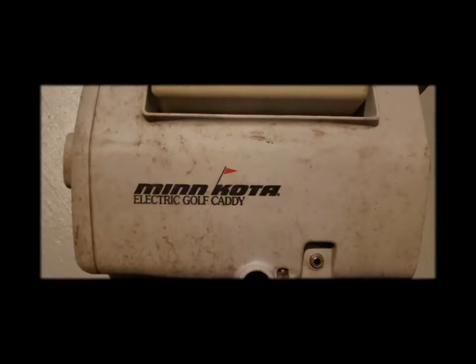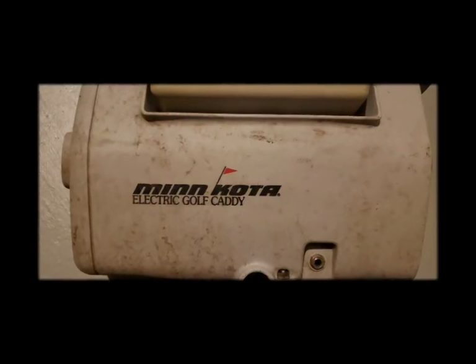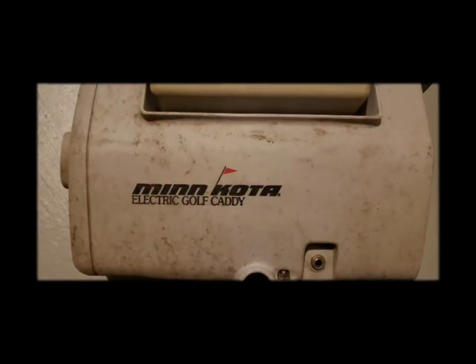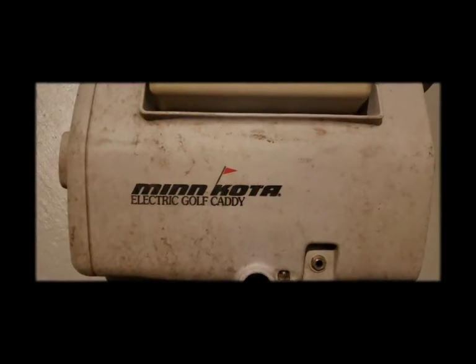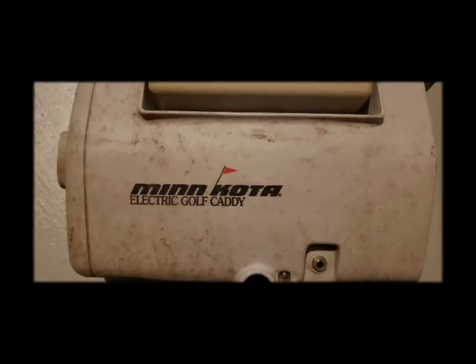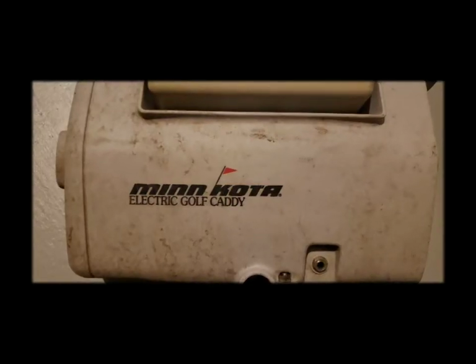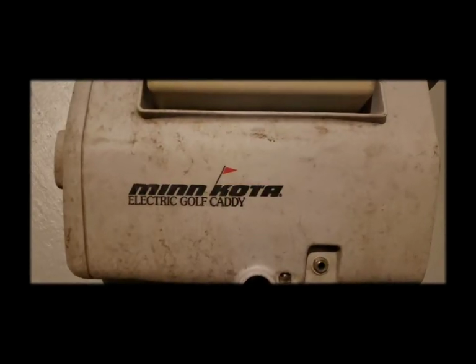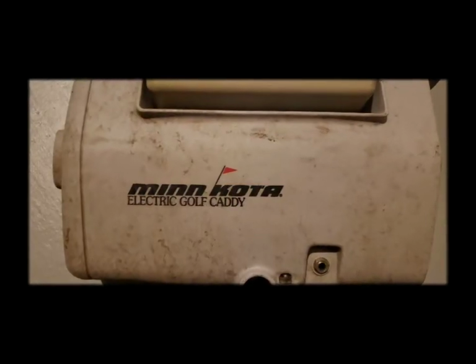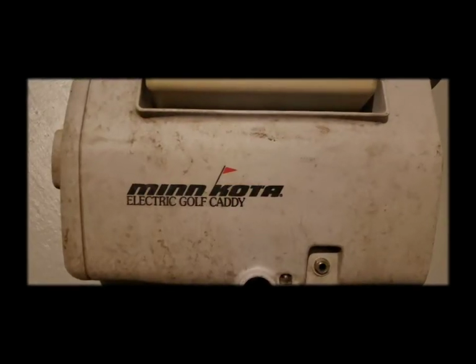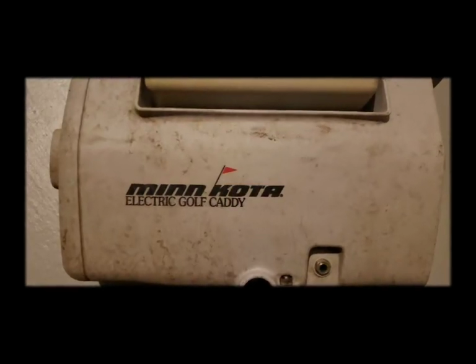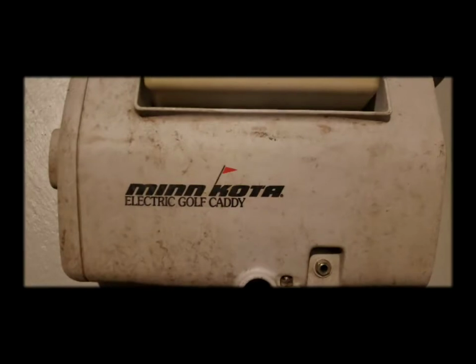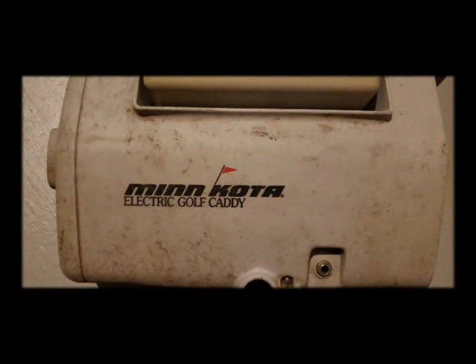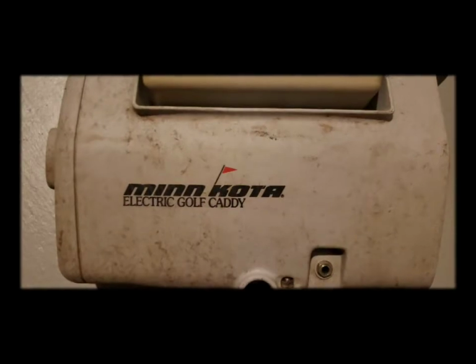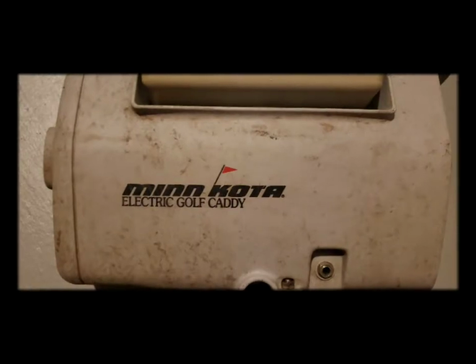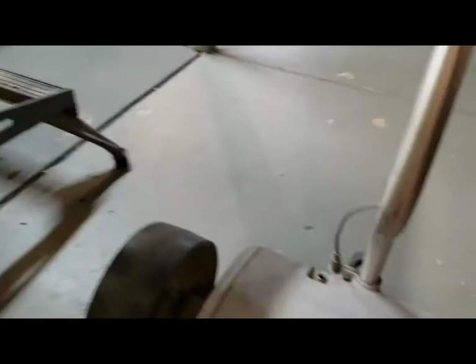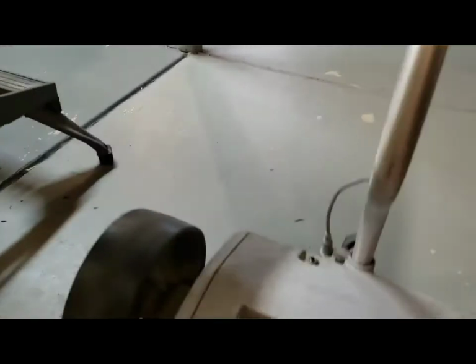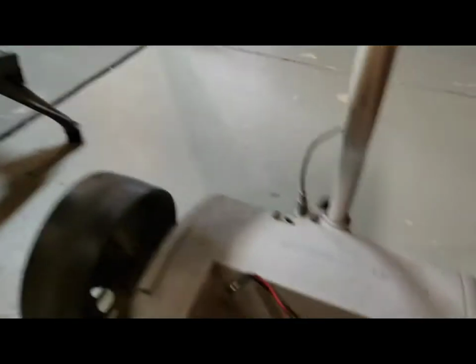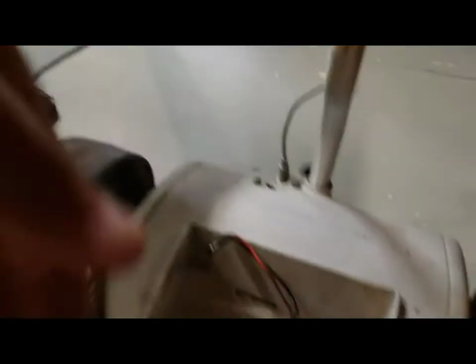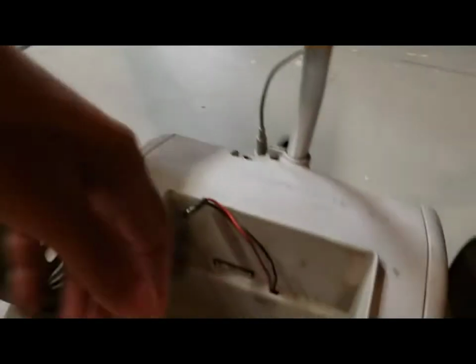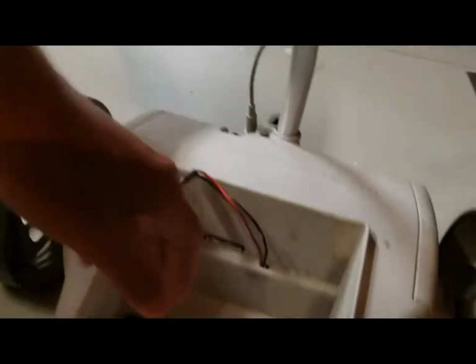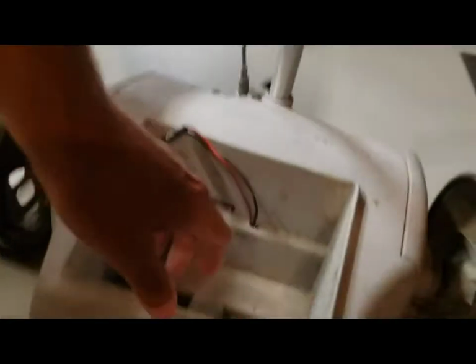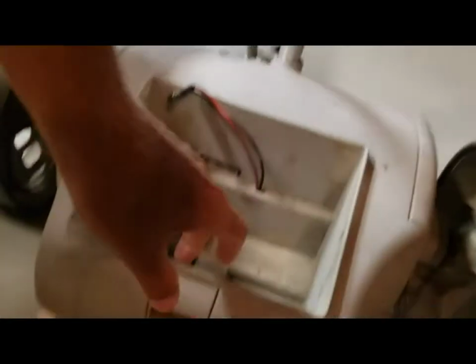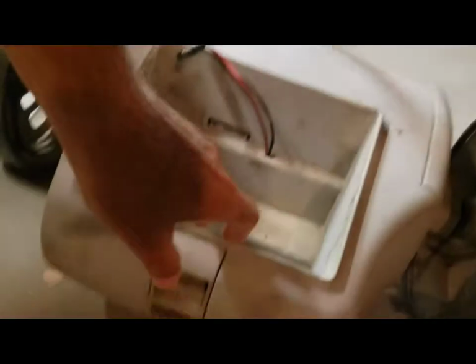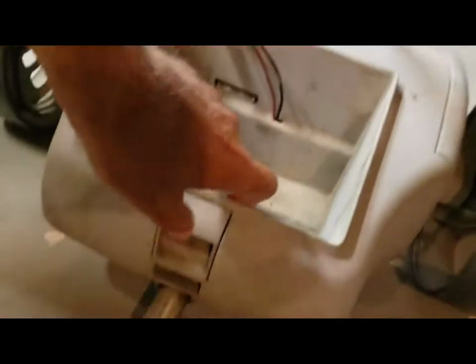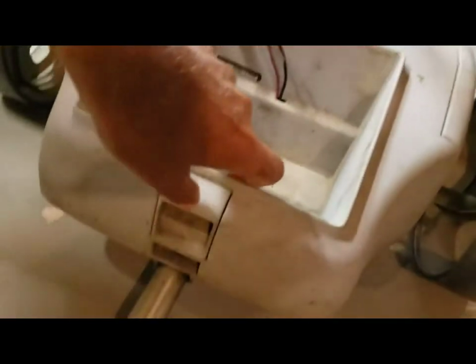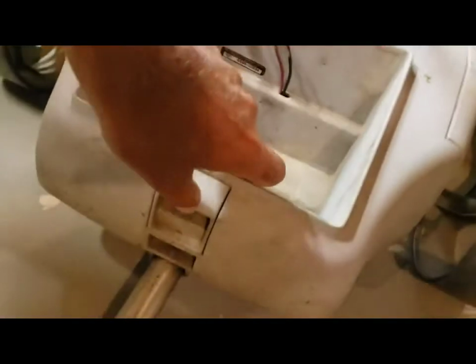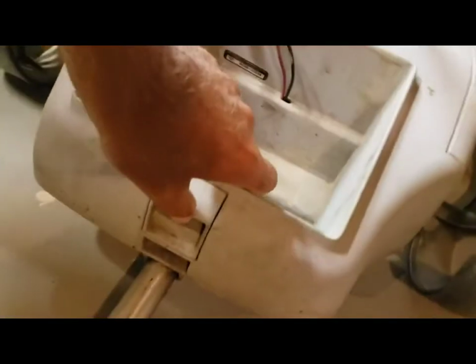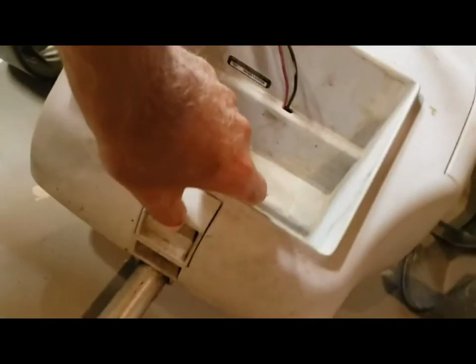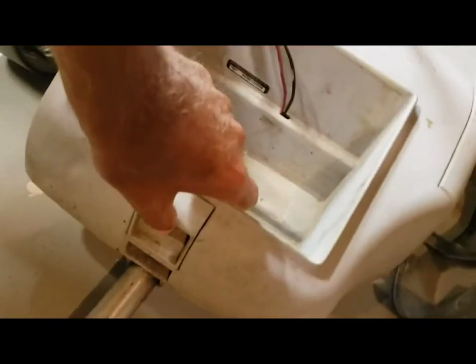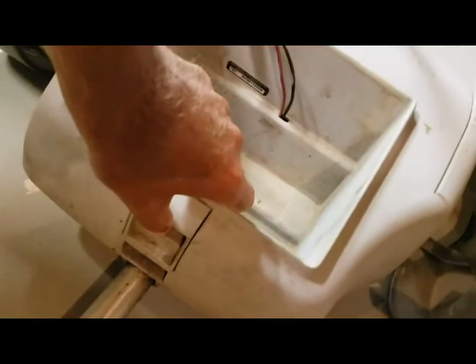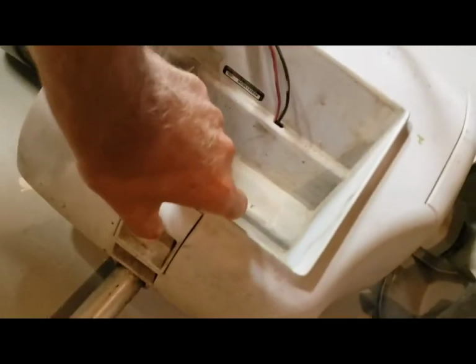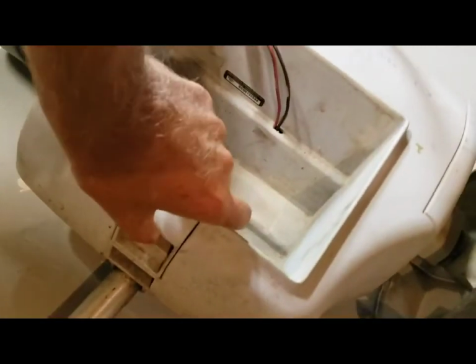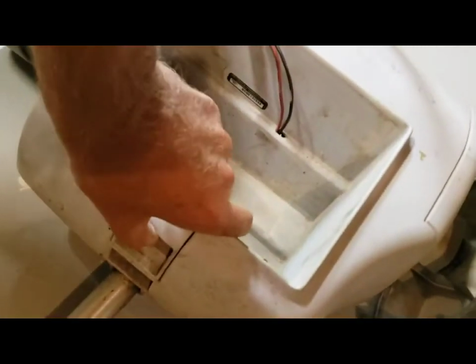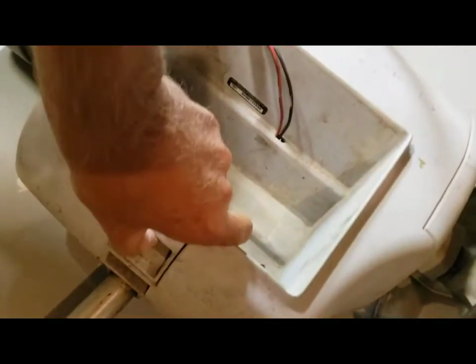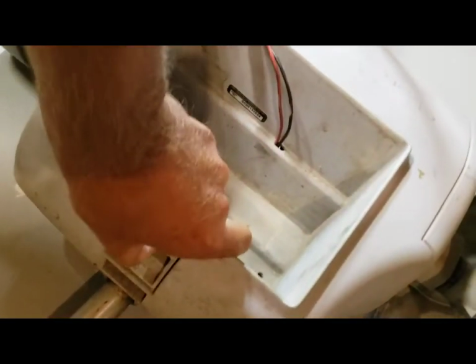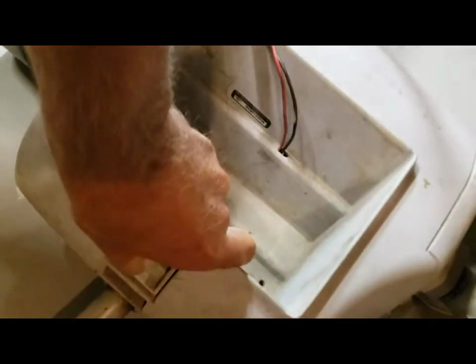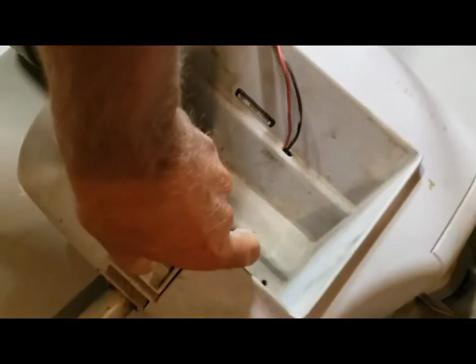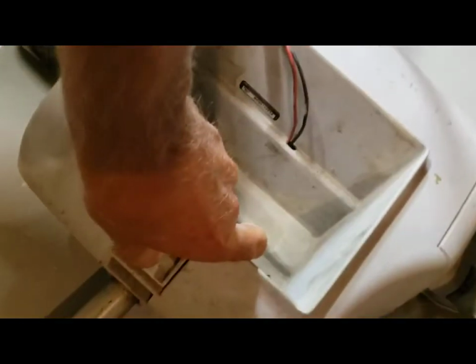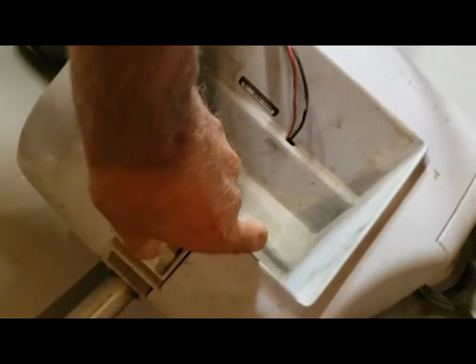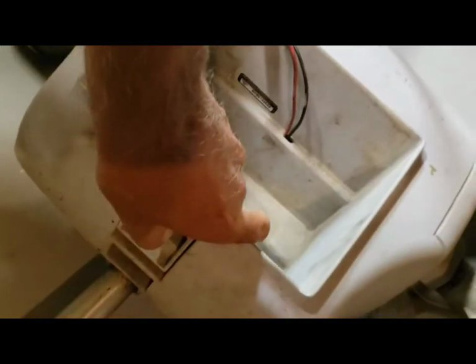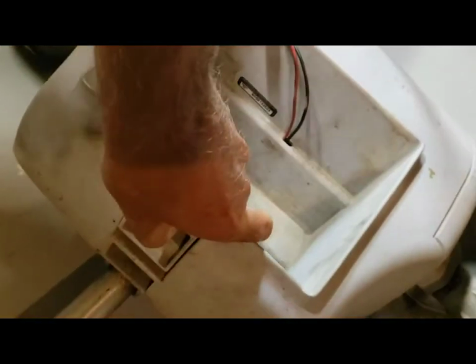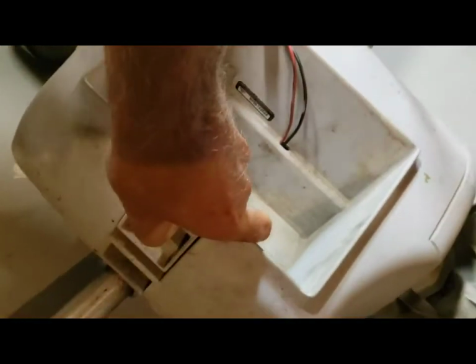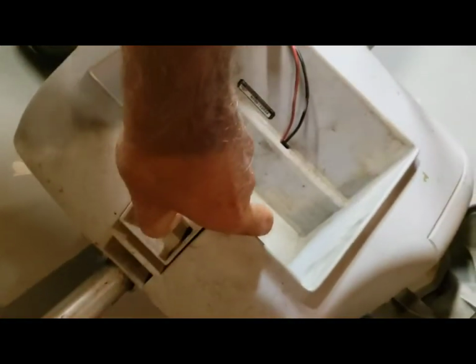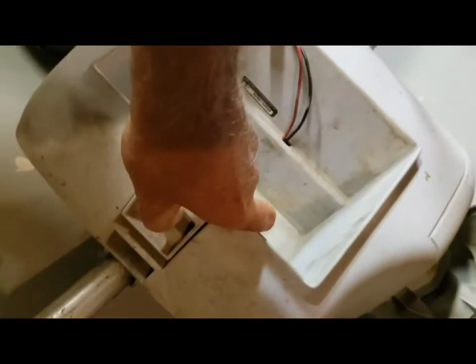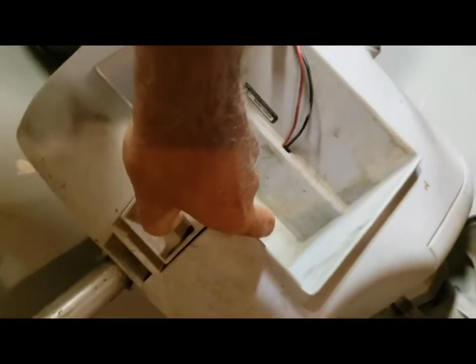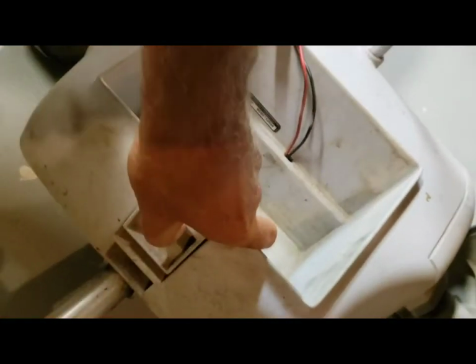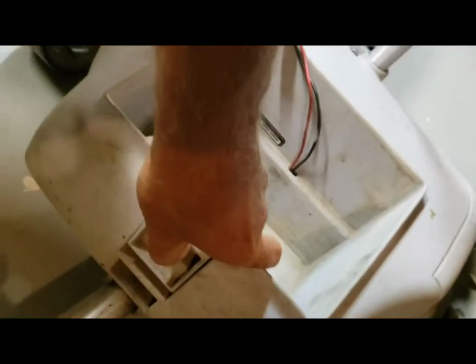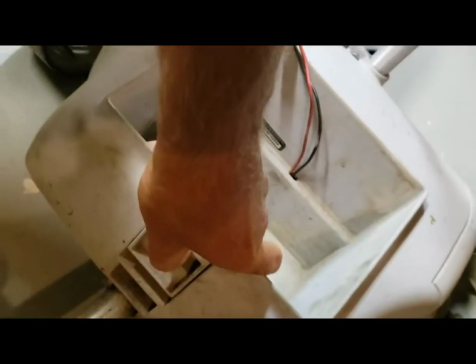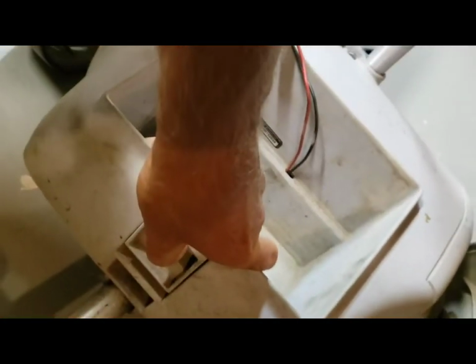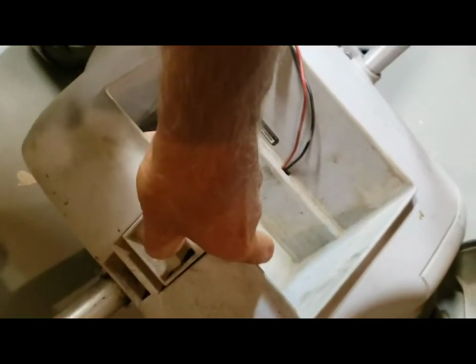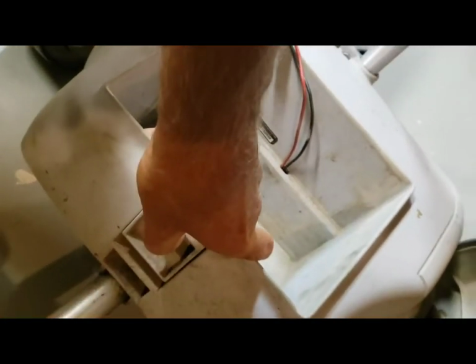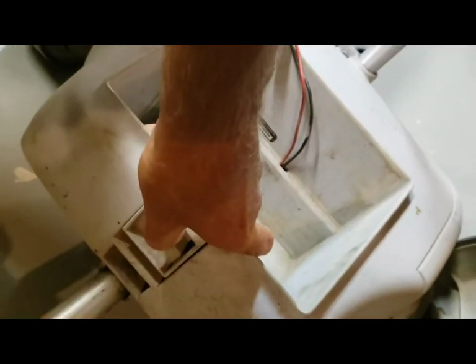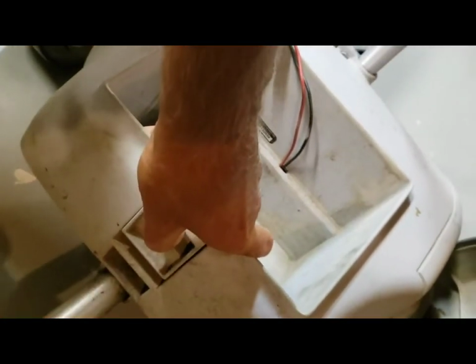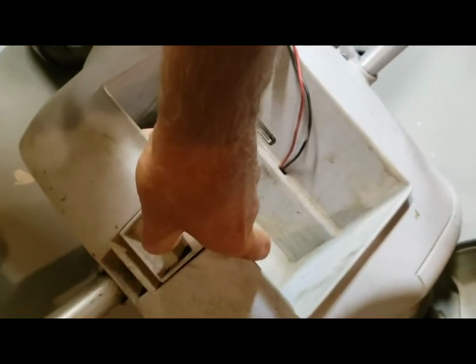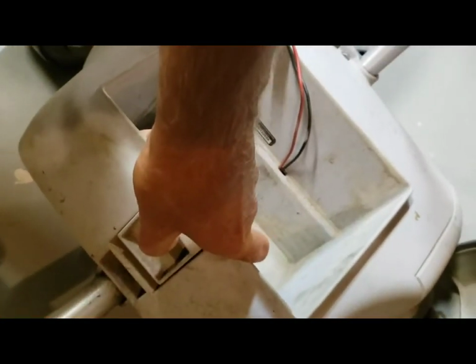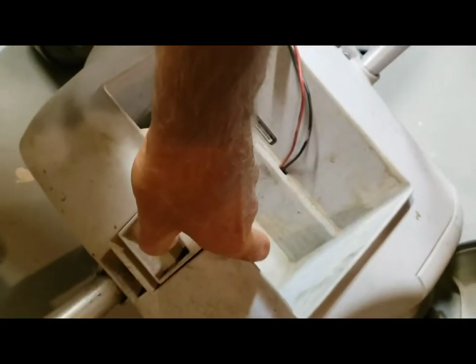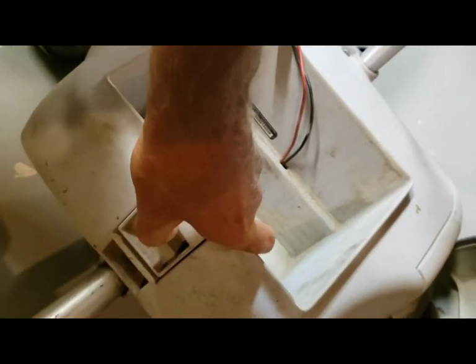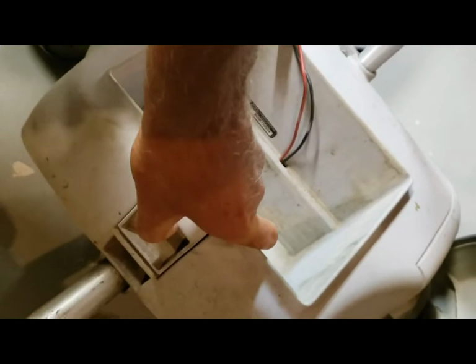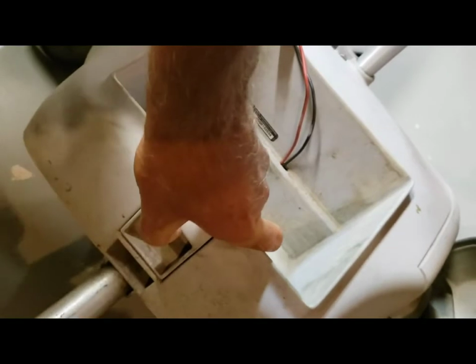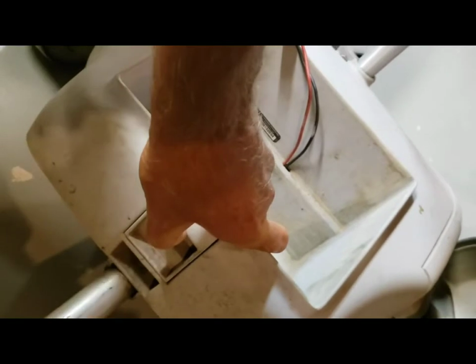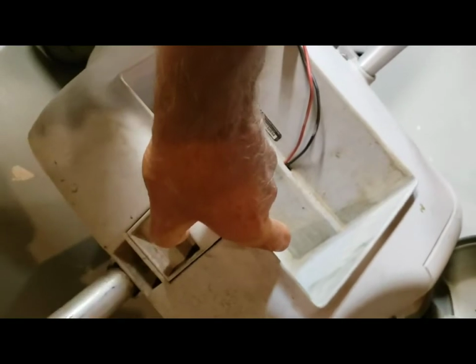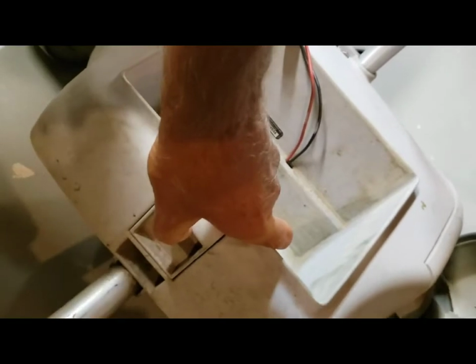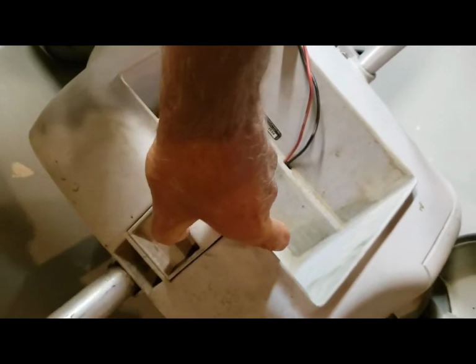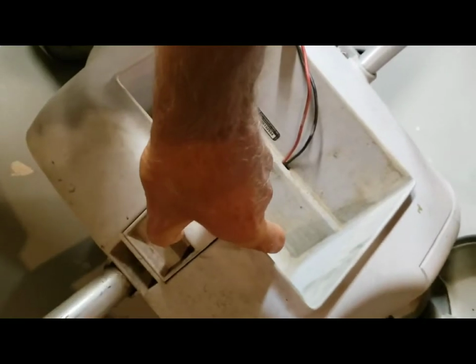The Minn Kota is the same machine. There are a couple of electronic differences, but for the most part all of the mechanical parts are the same.